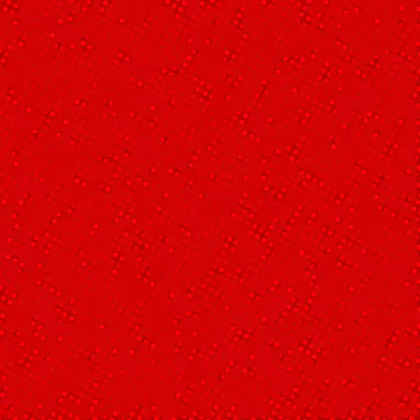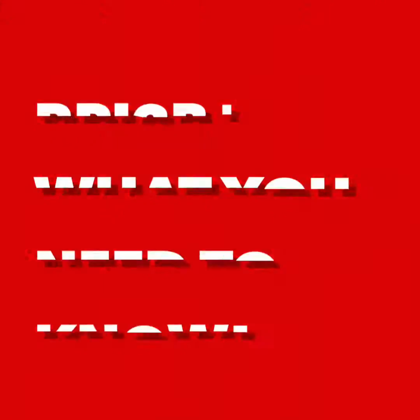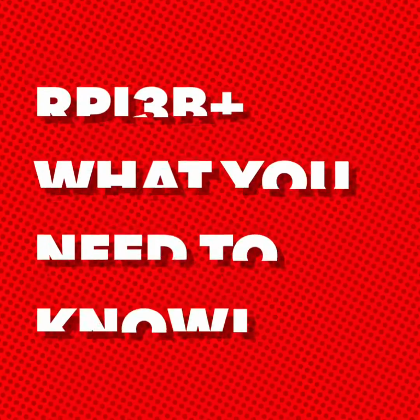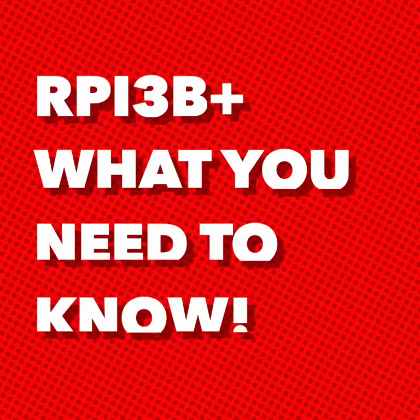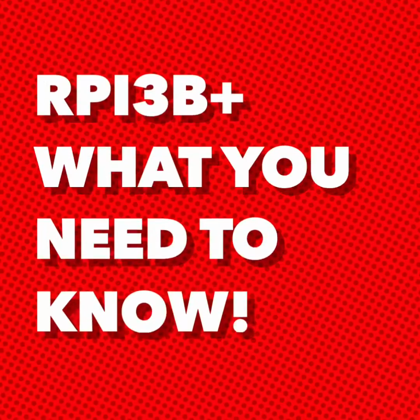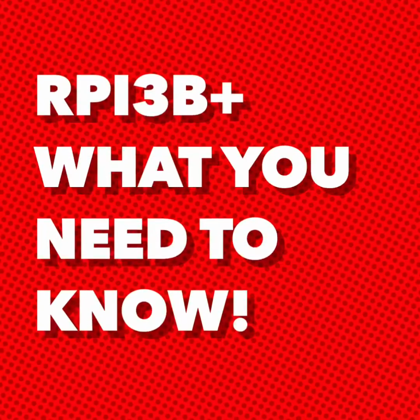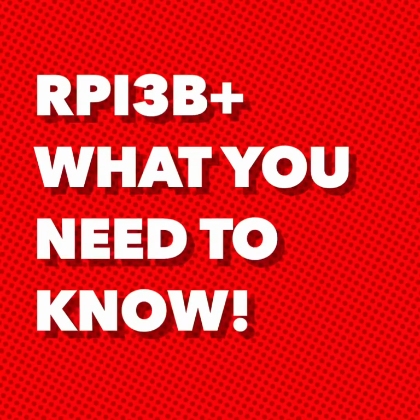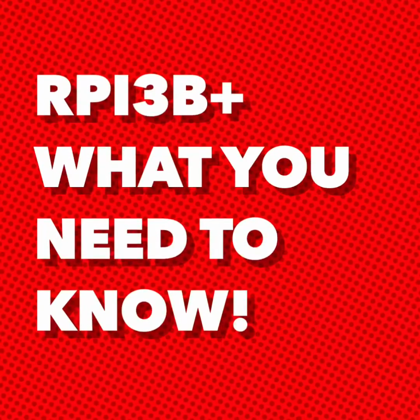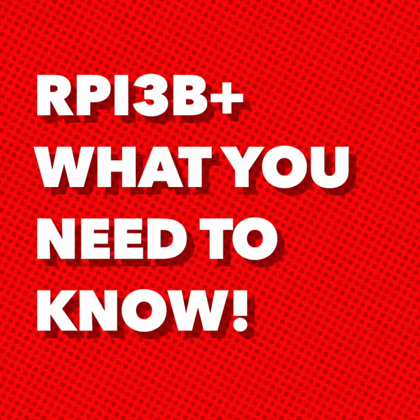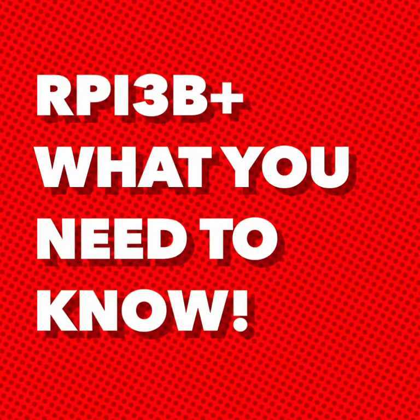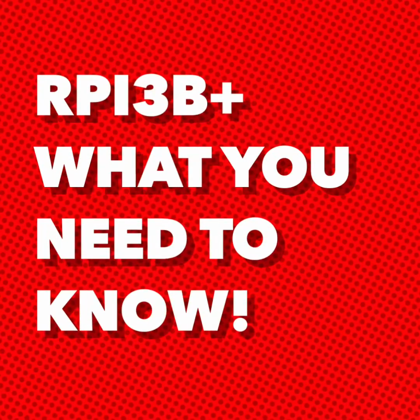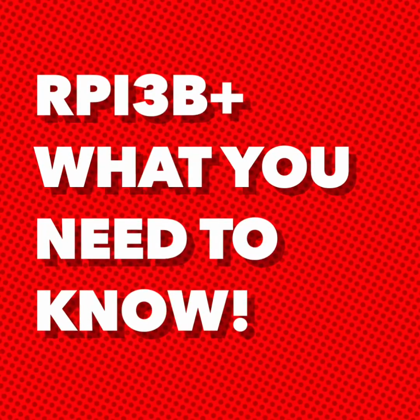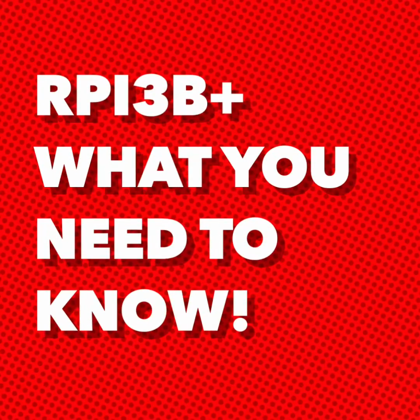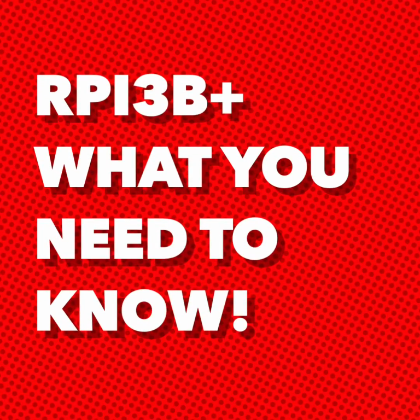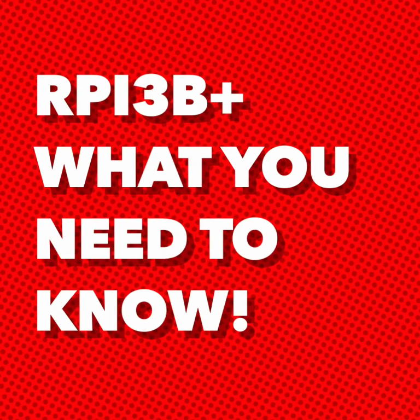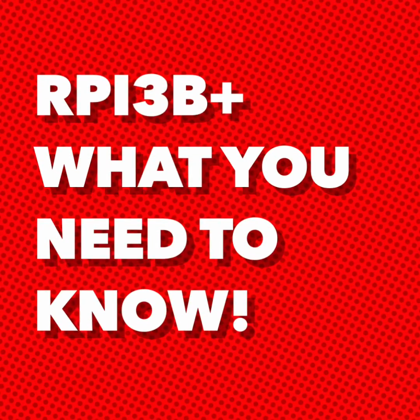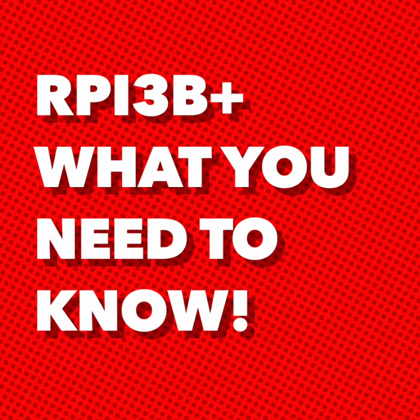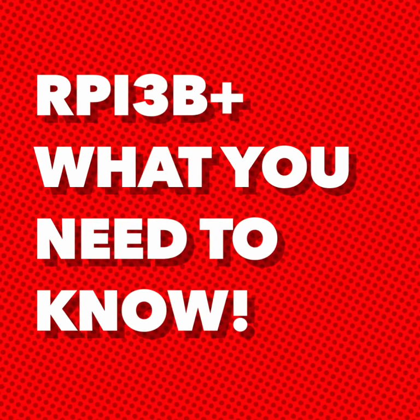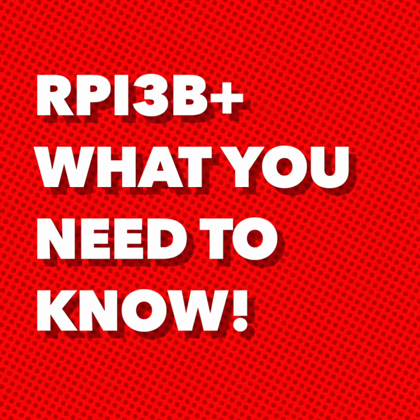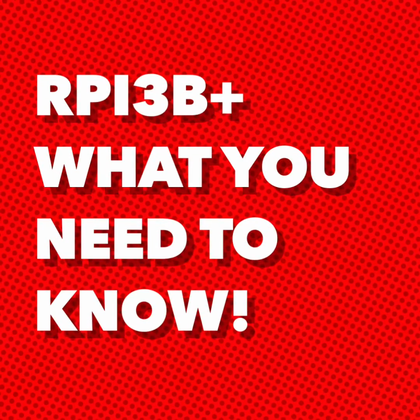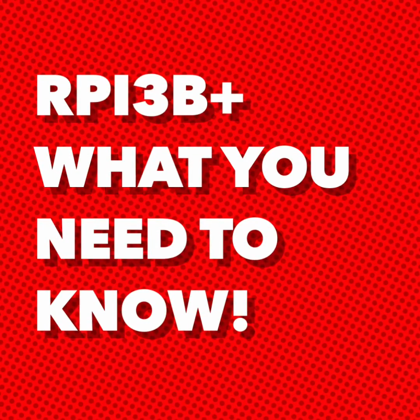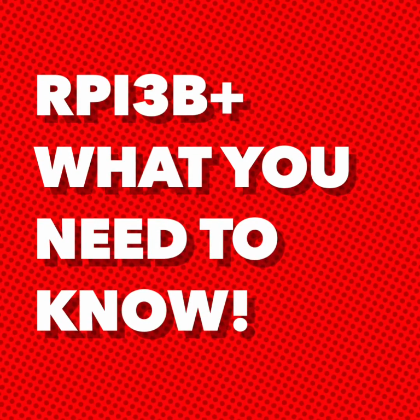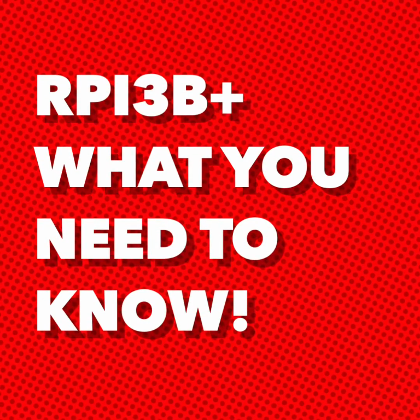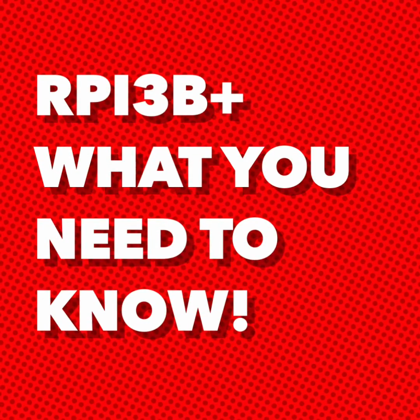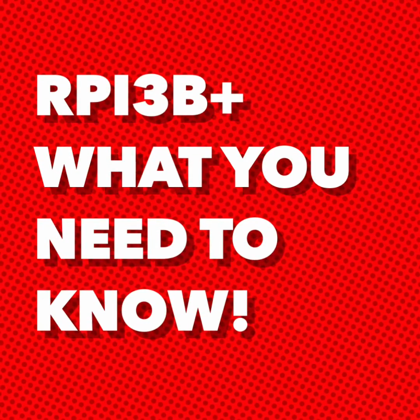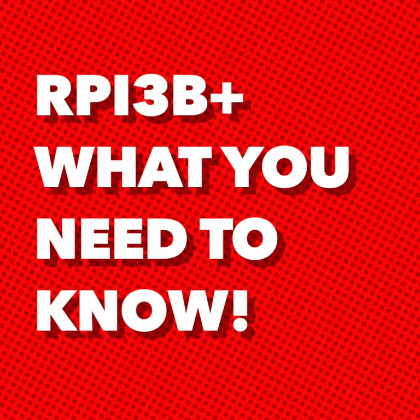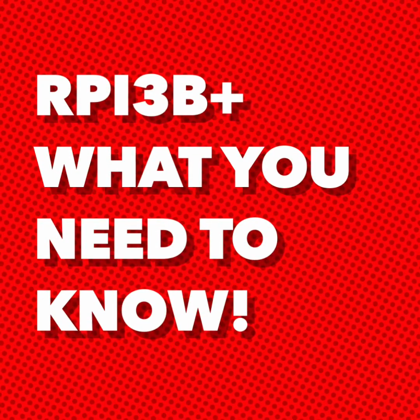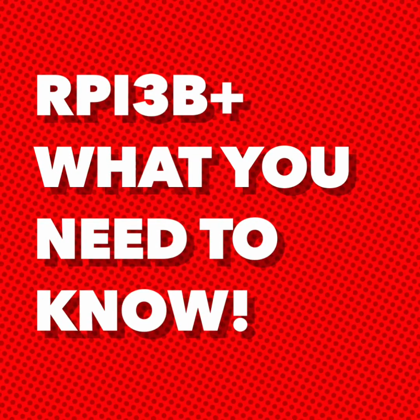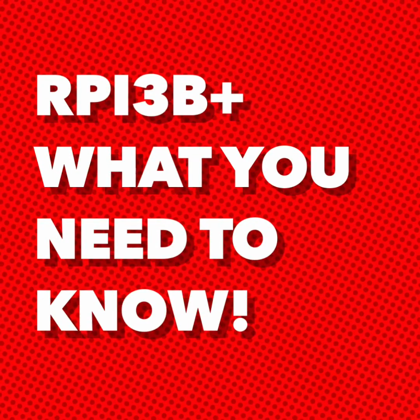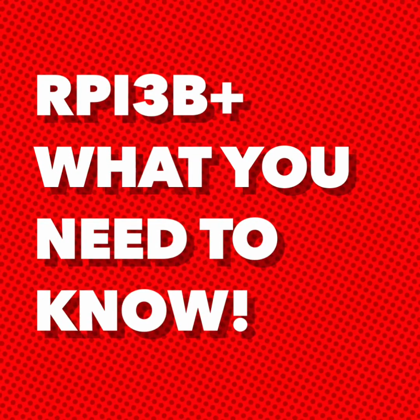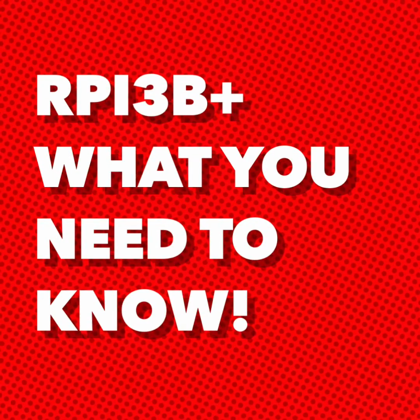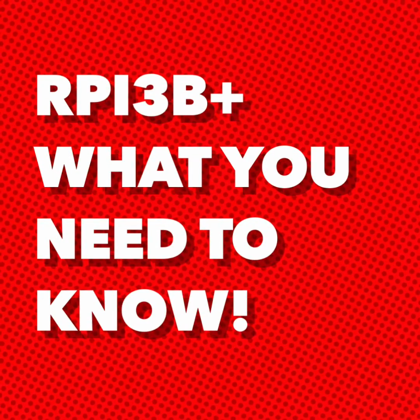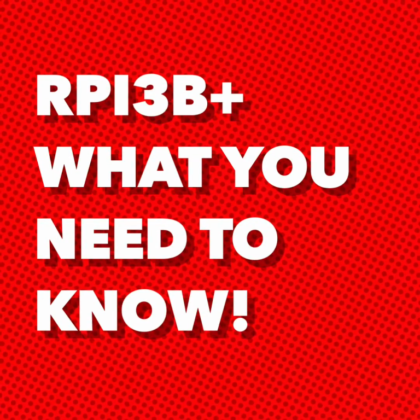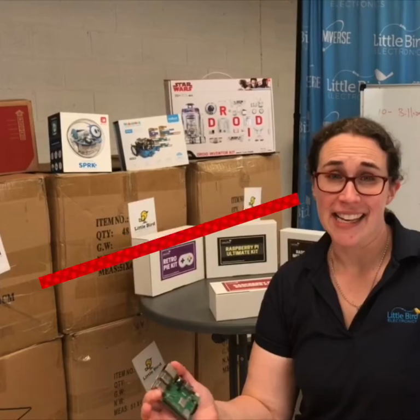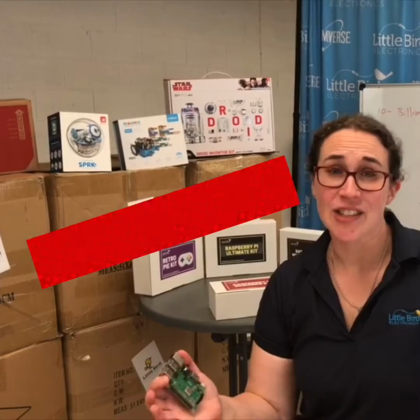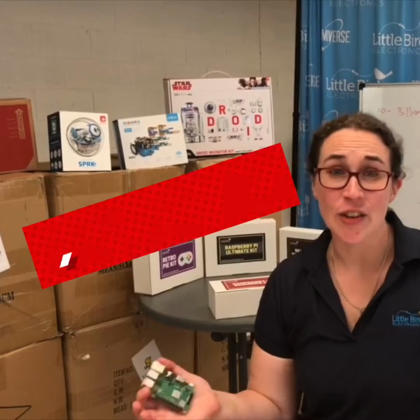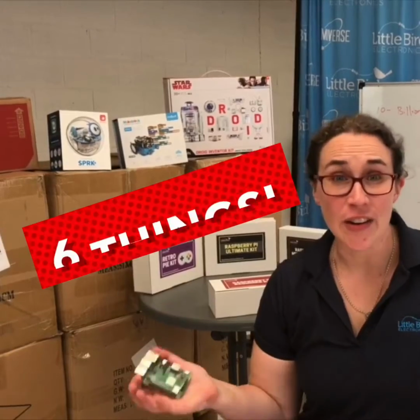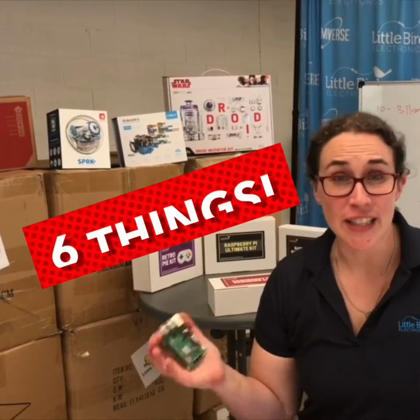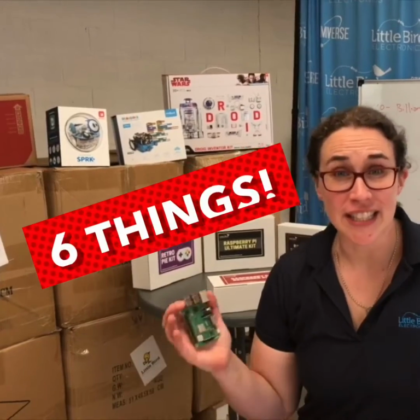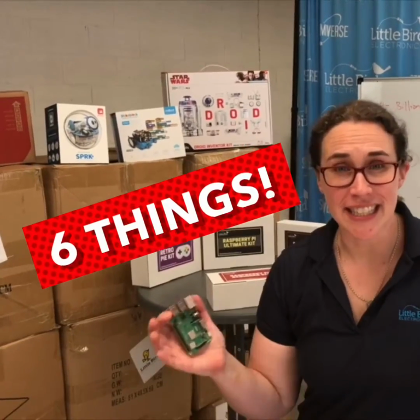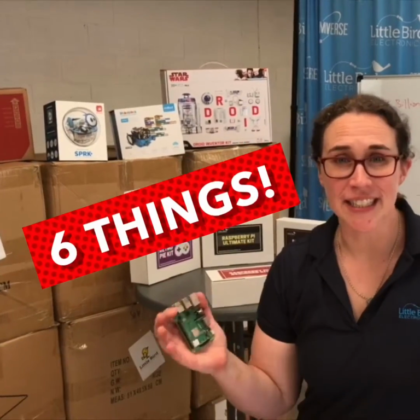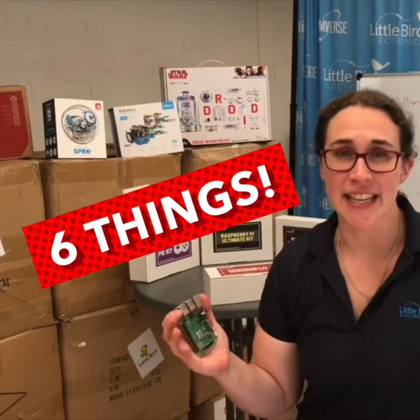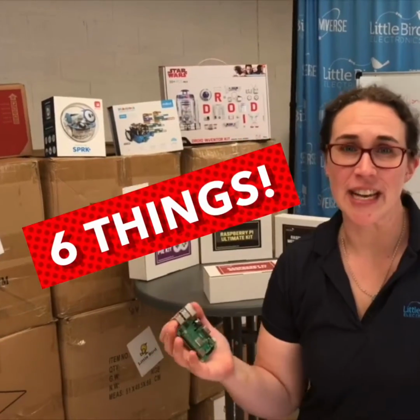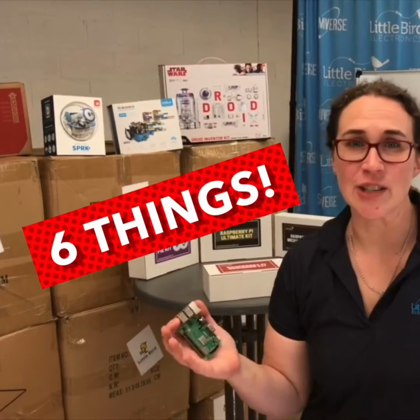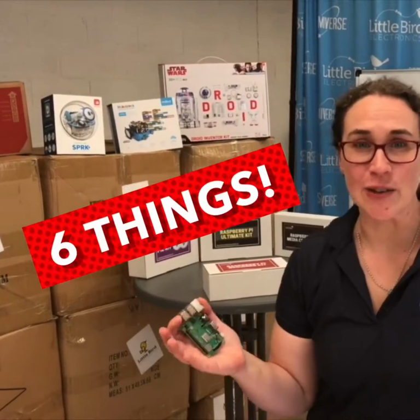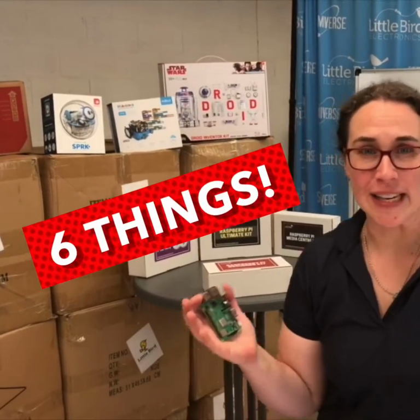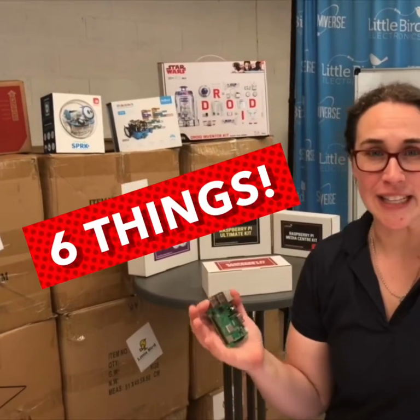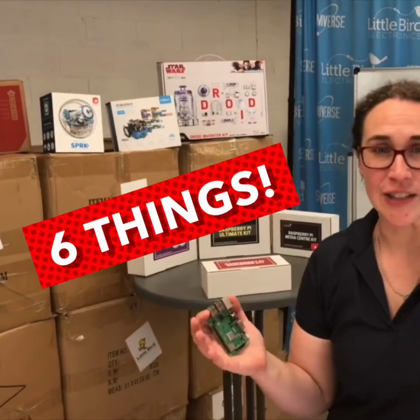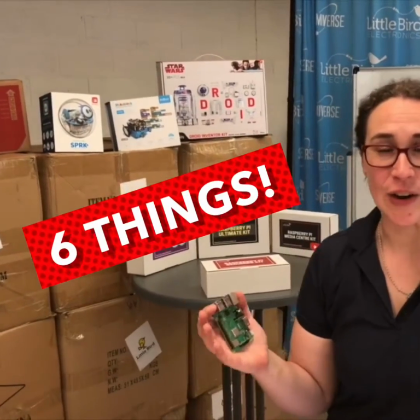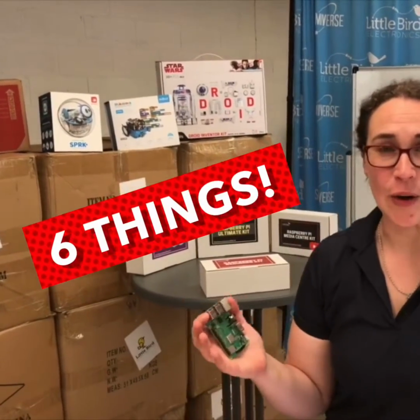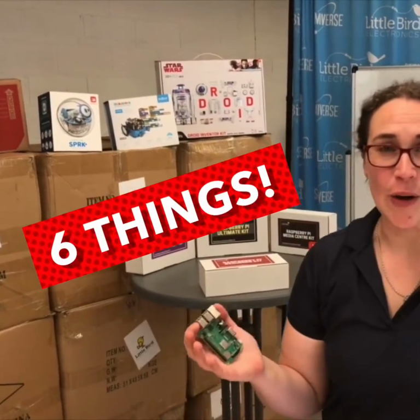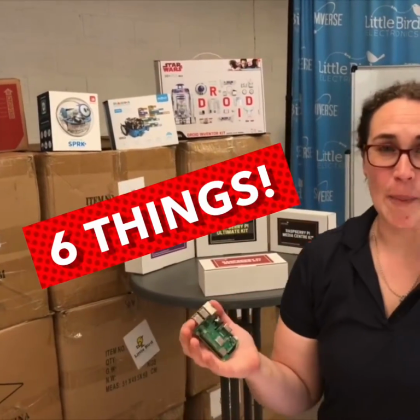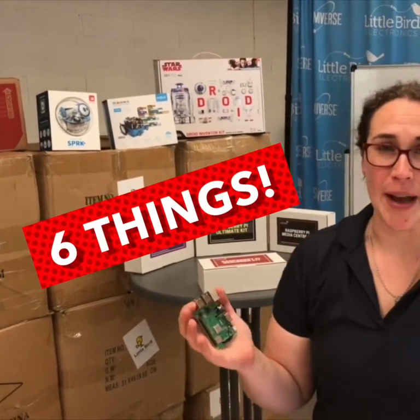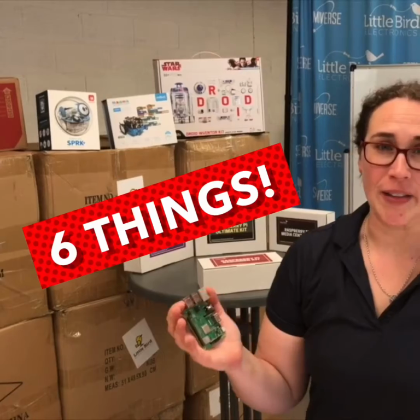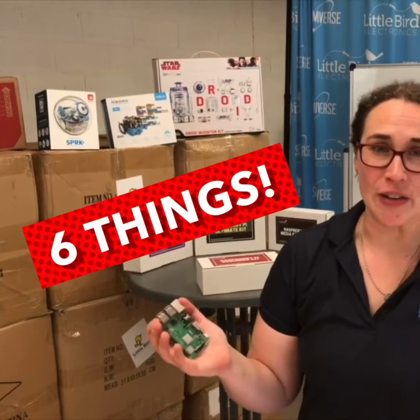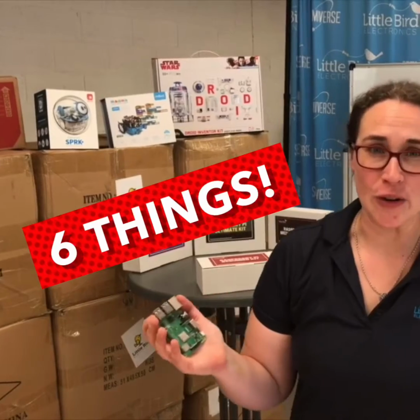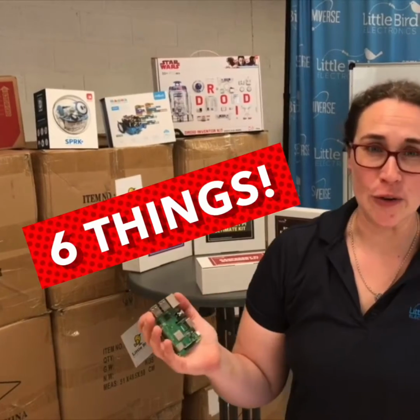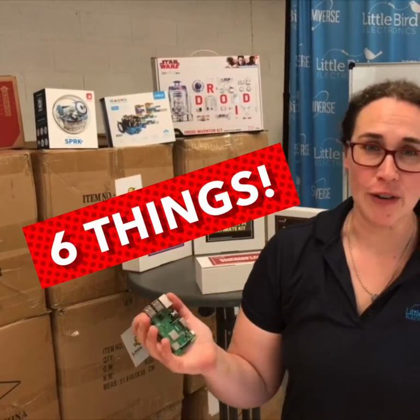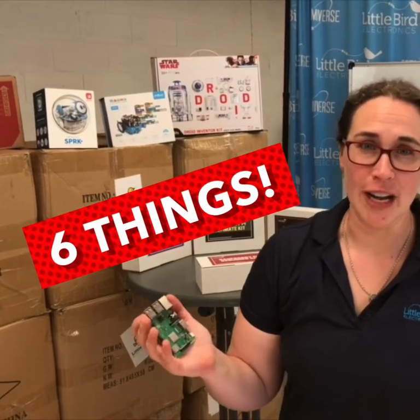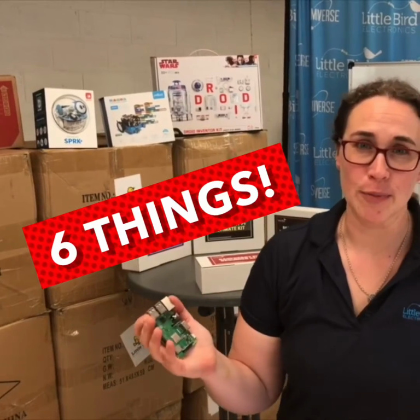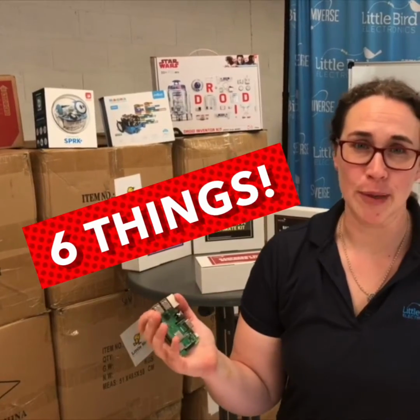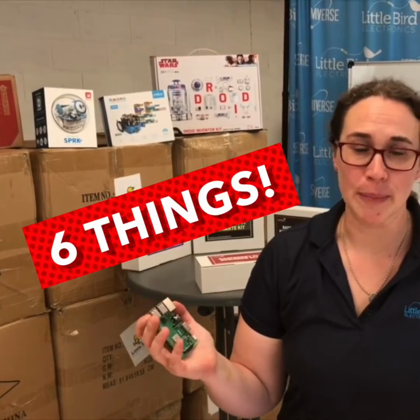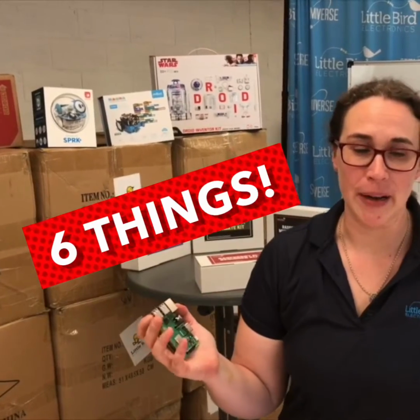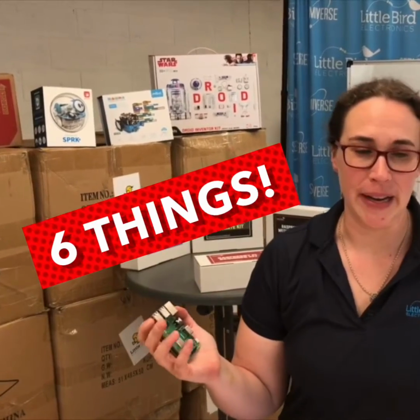Raspberry Pi 3 Model B Plus and what you need to know. There are six things you need to know about the new Raspberry Pi.